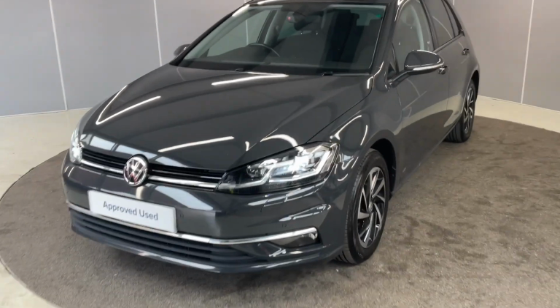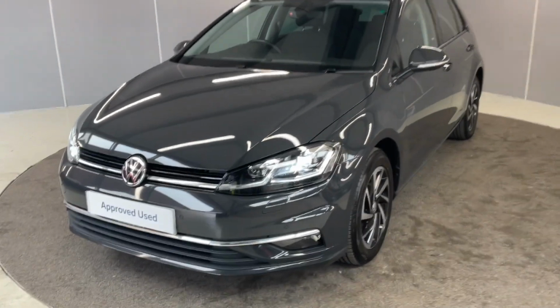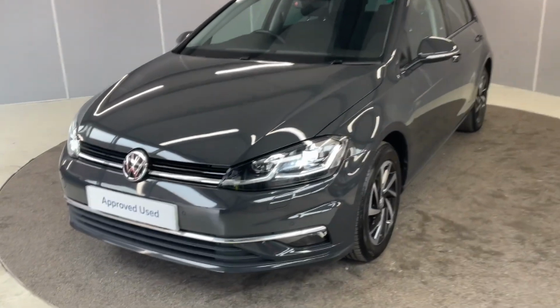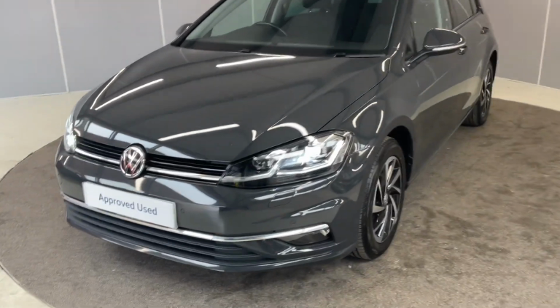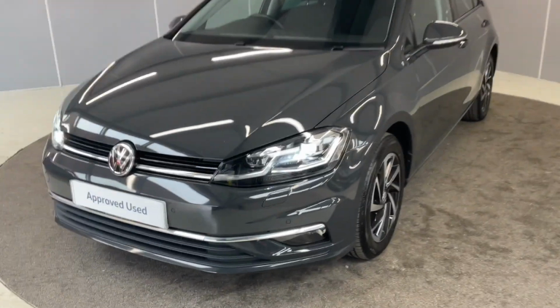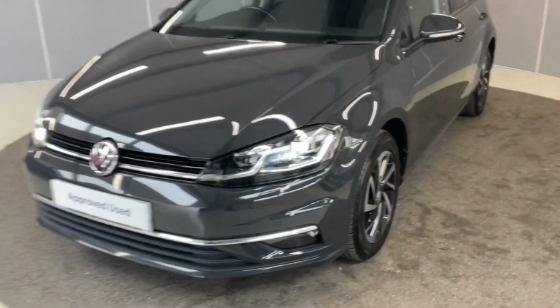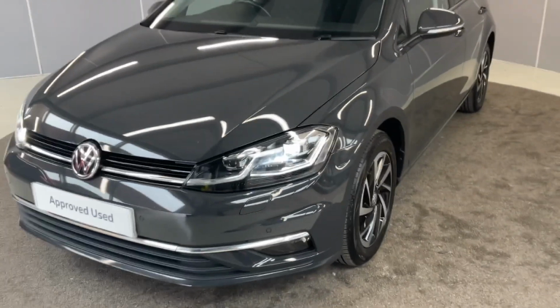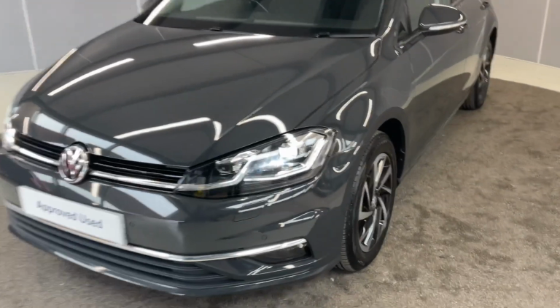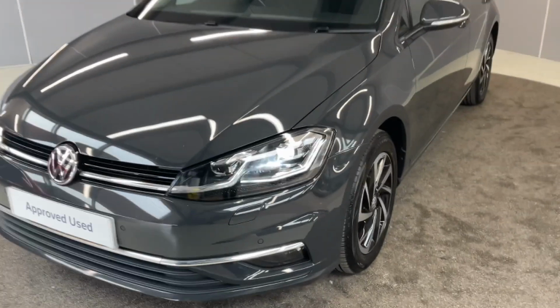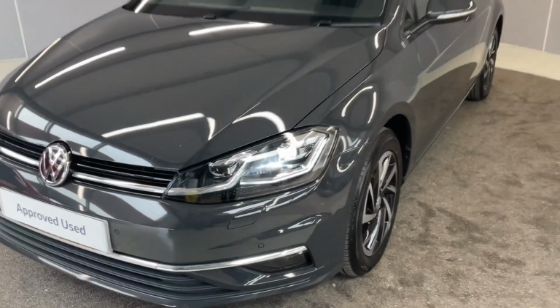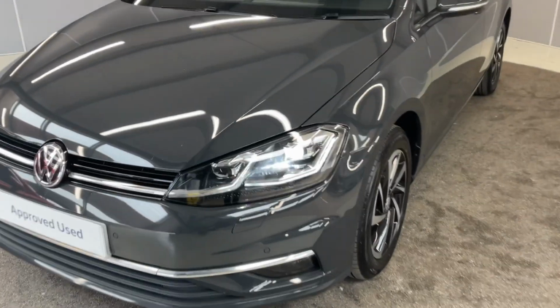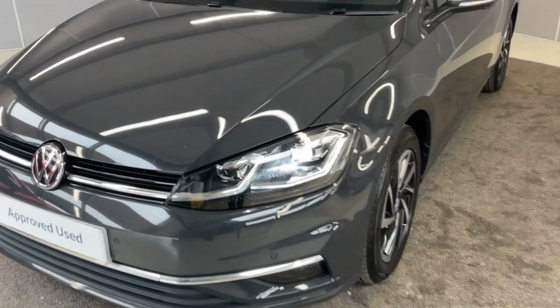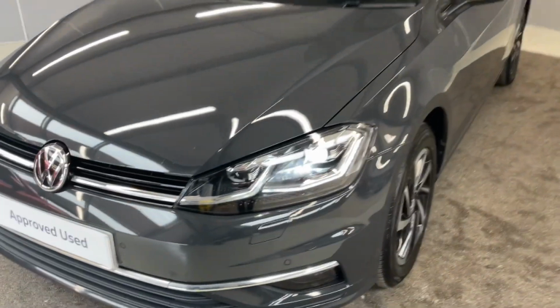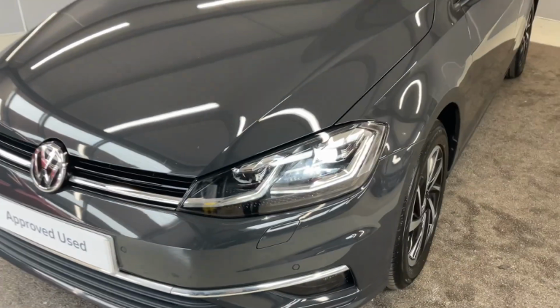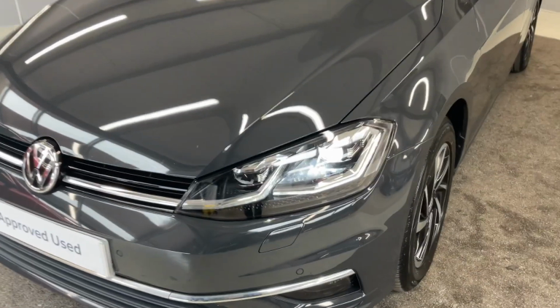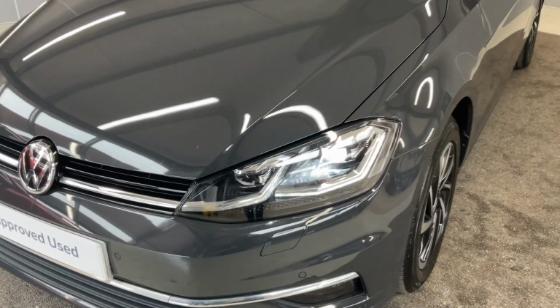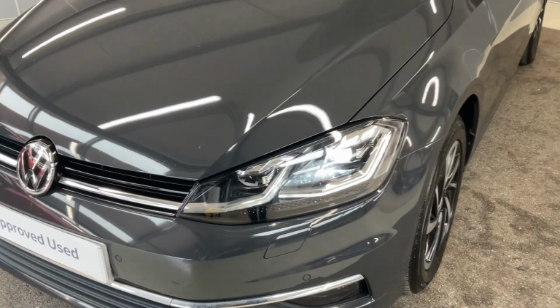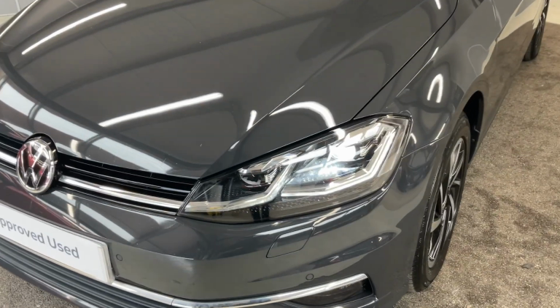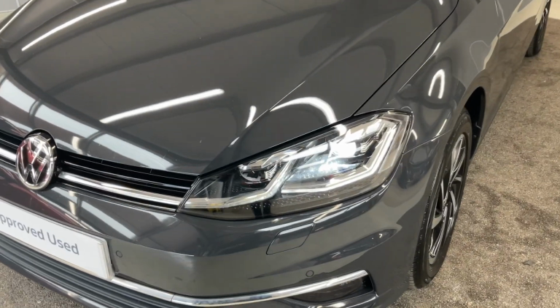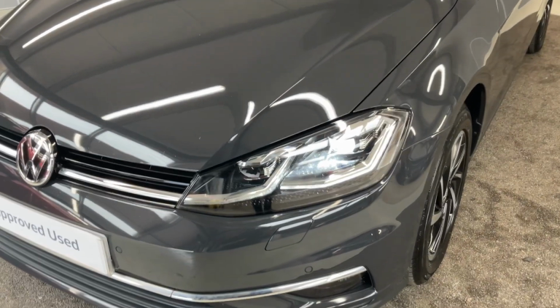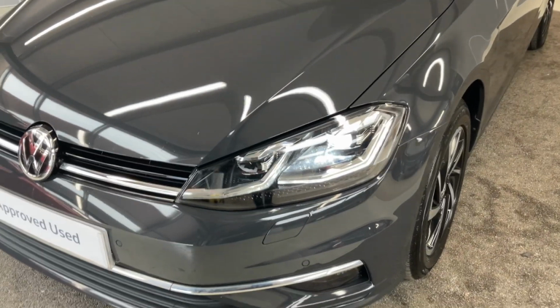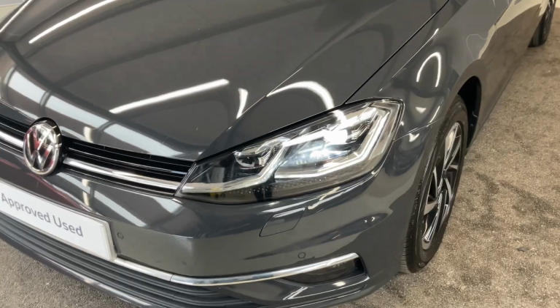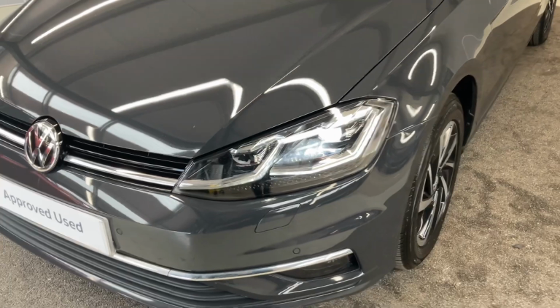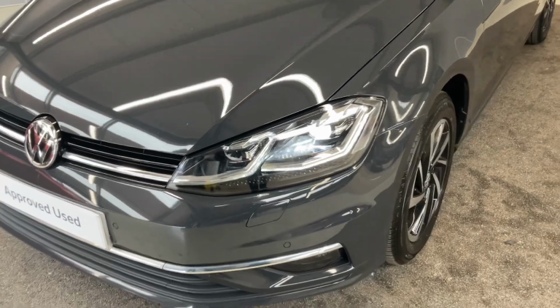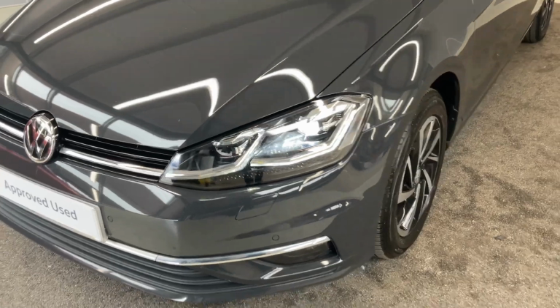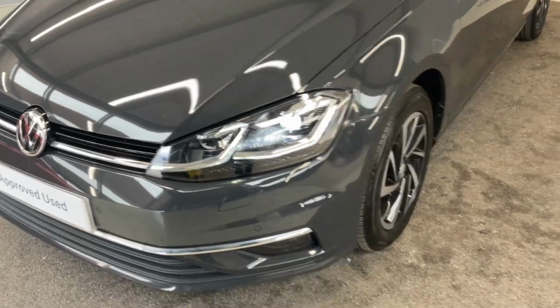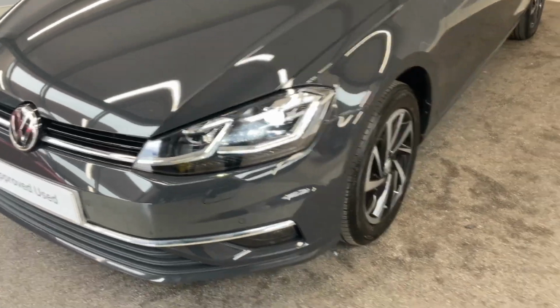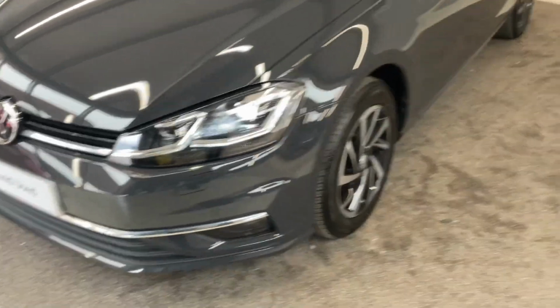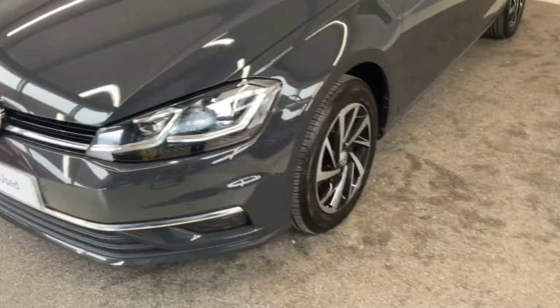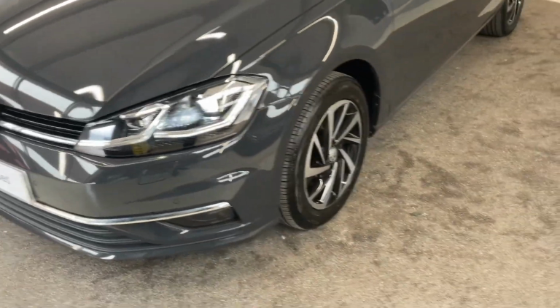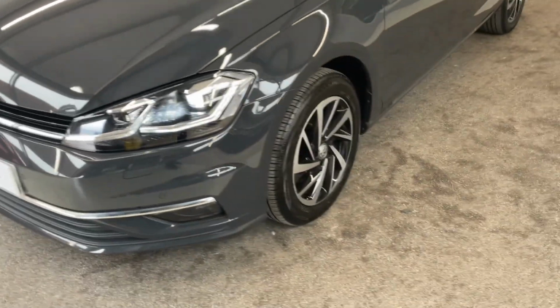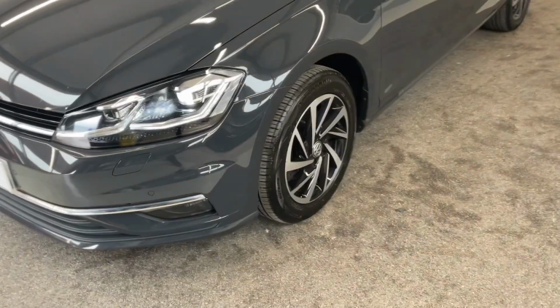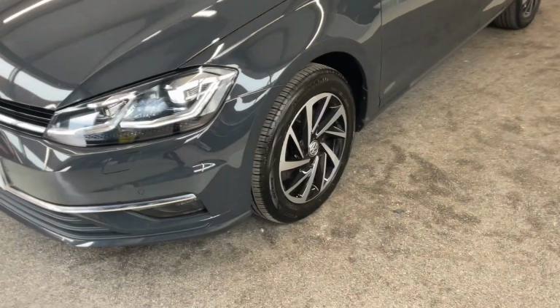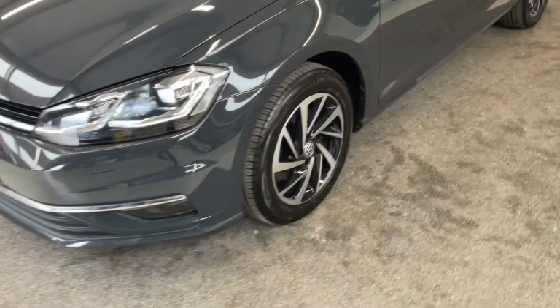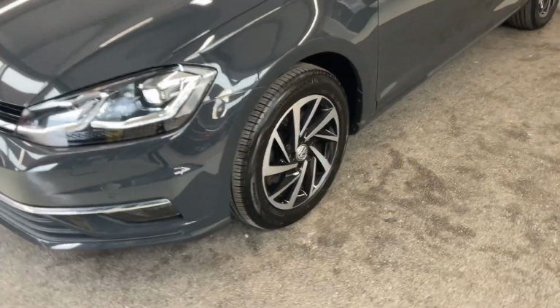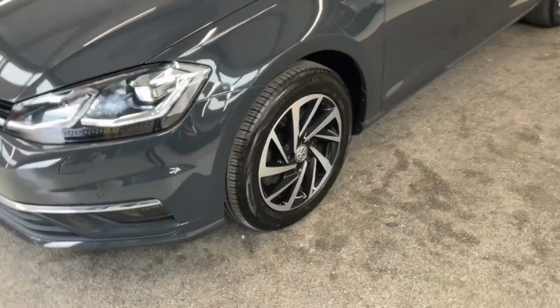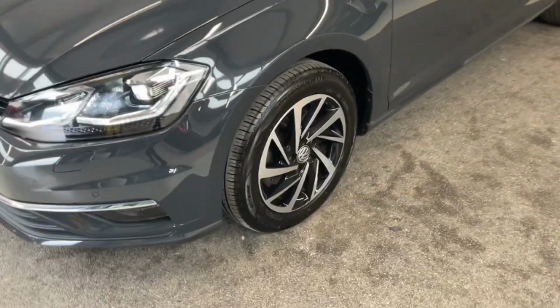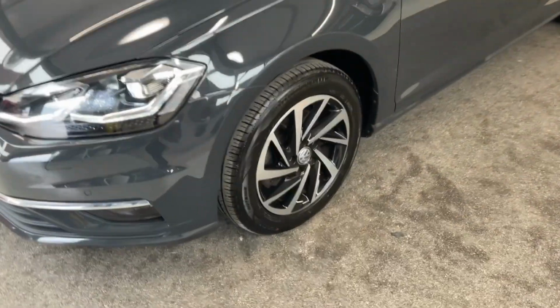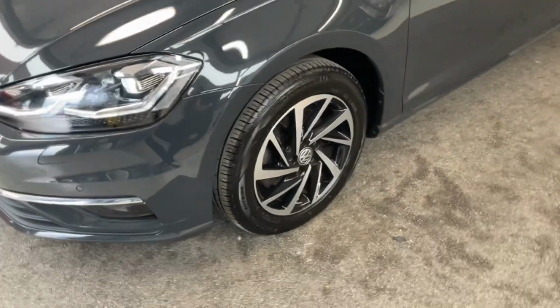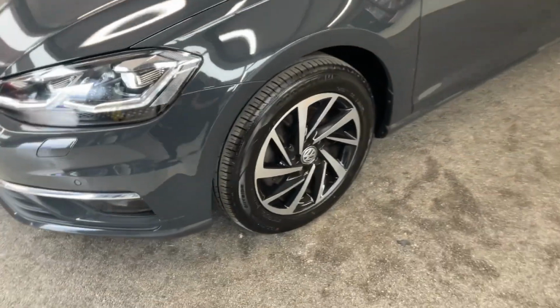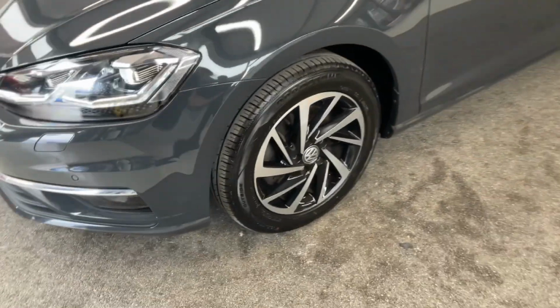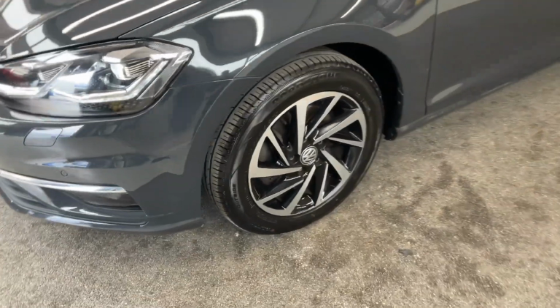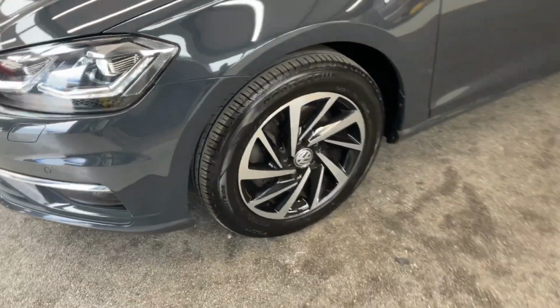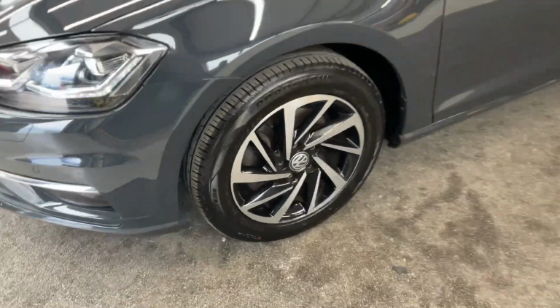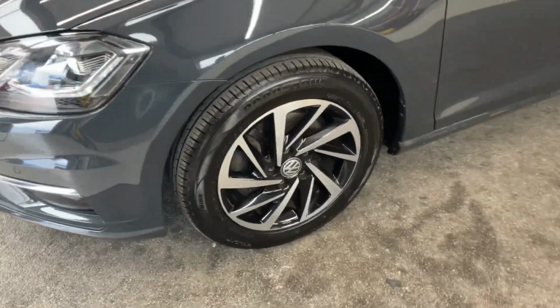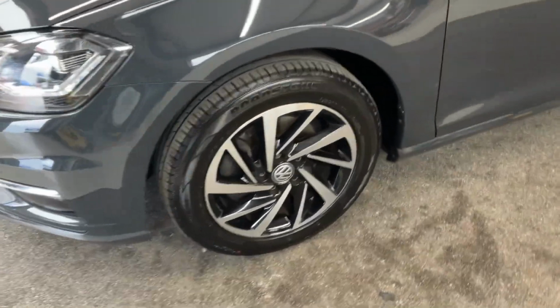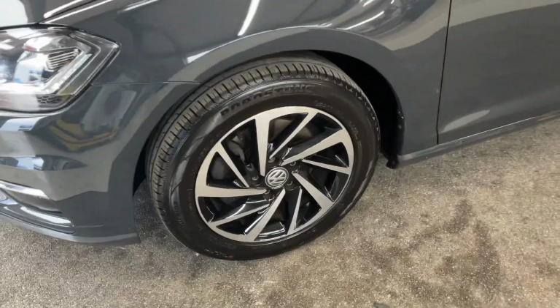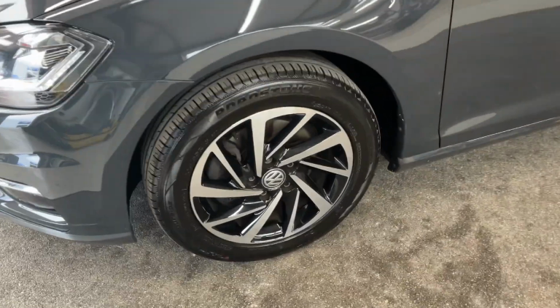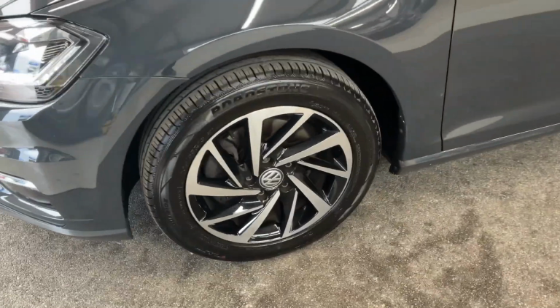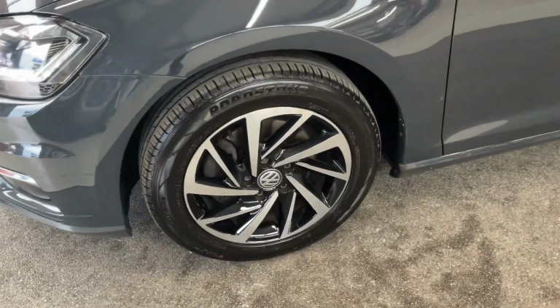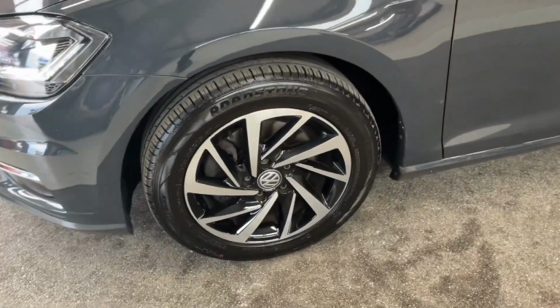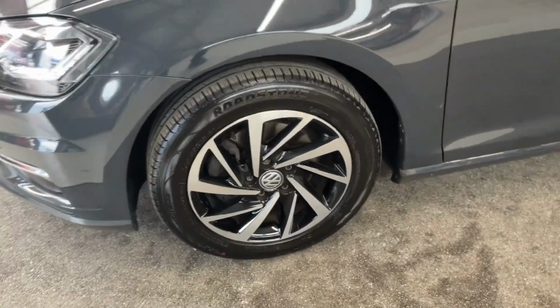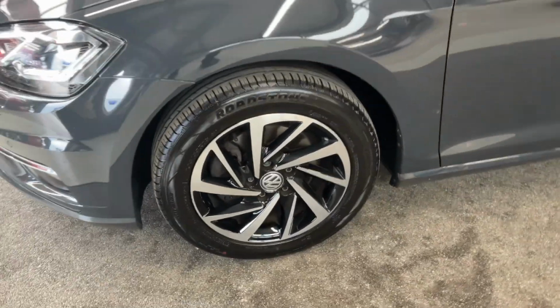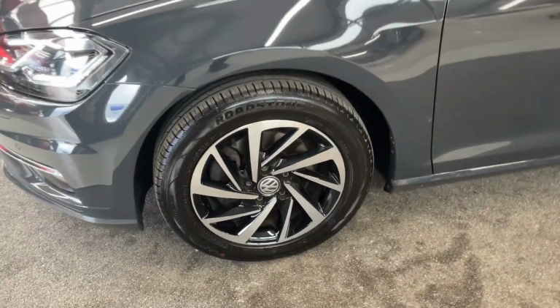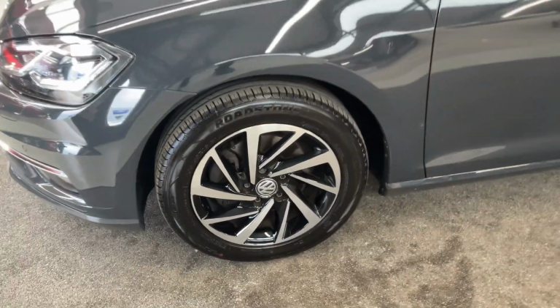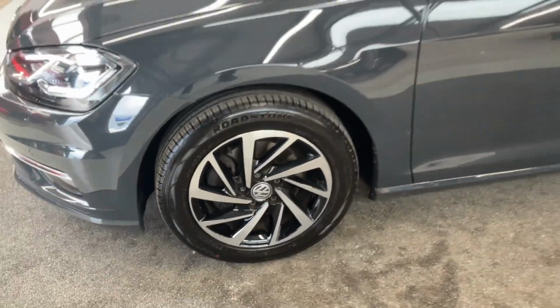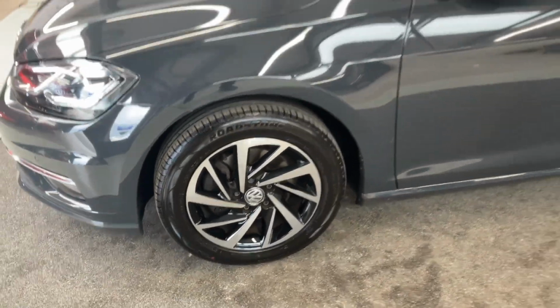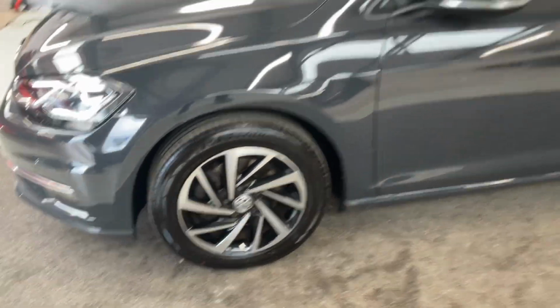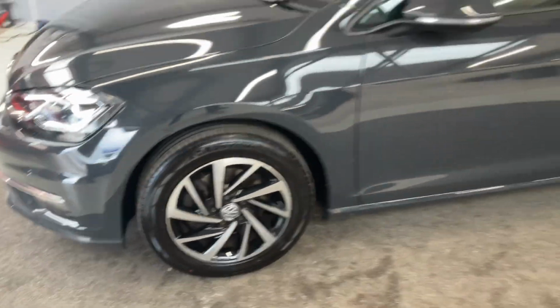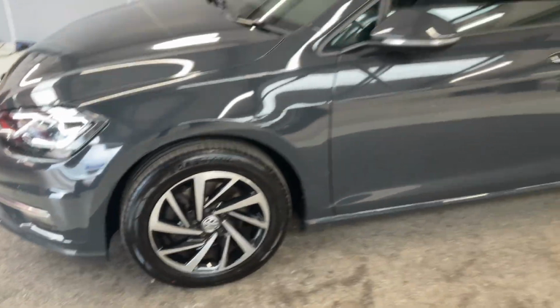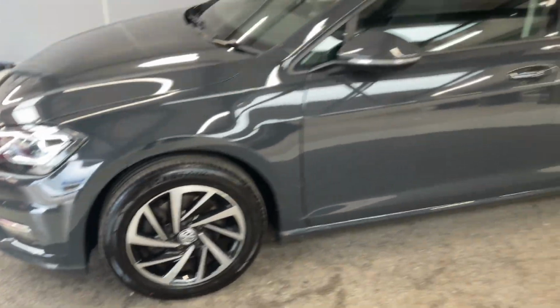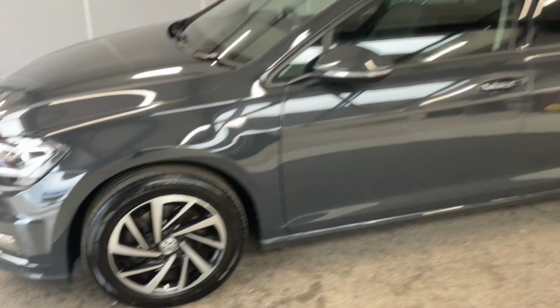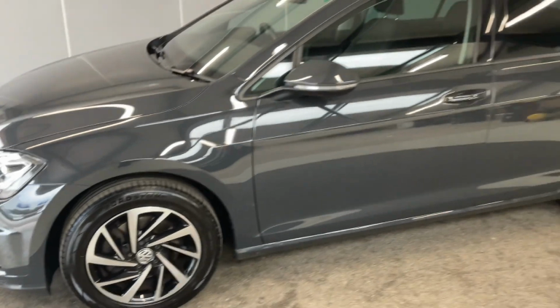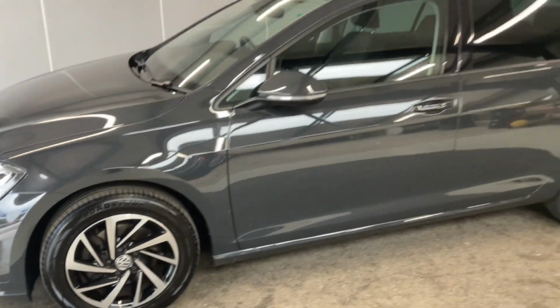Starting off at the front we've got the LED headlights, the 16 inch Woodstock alloy wheels which are diamond cut, silver and black.